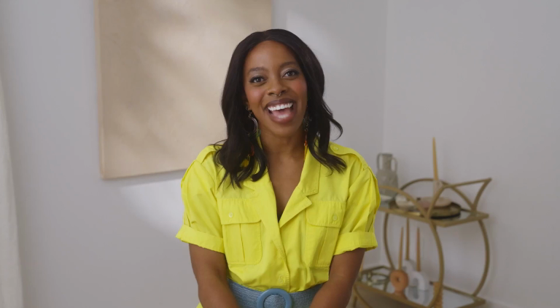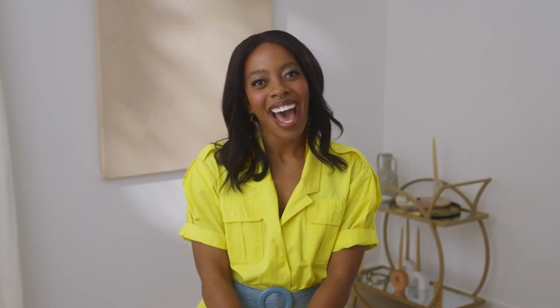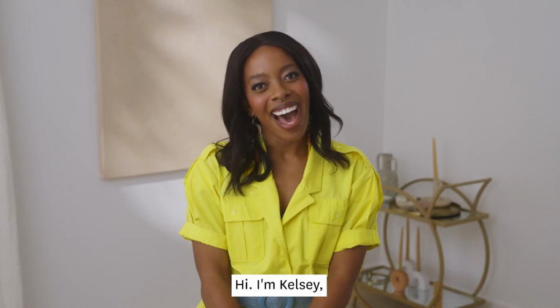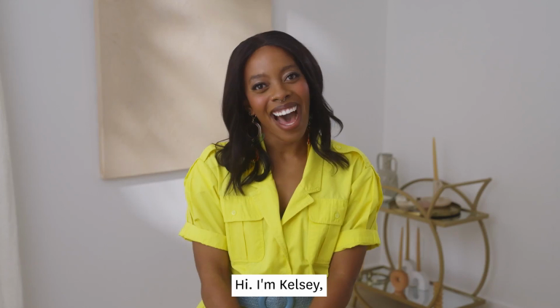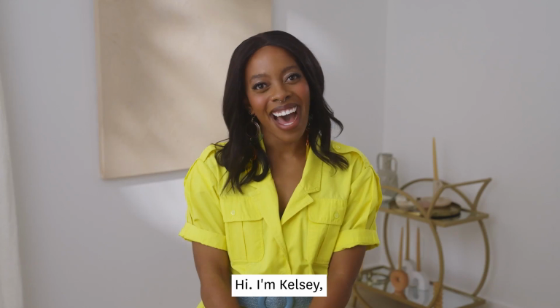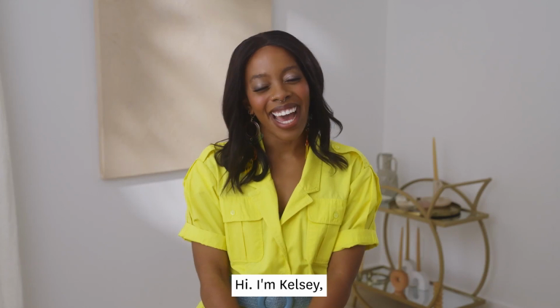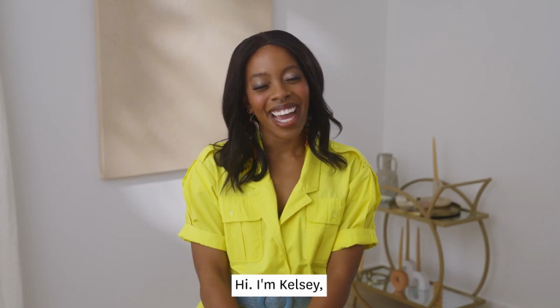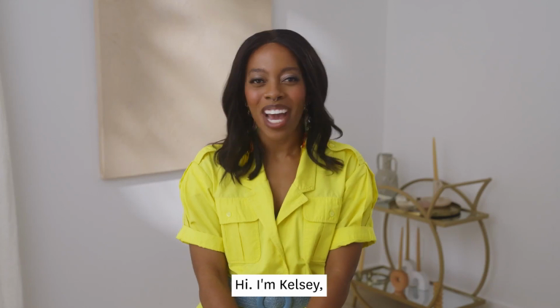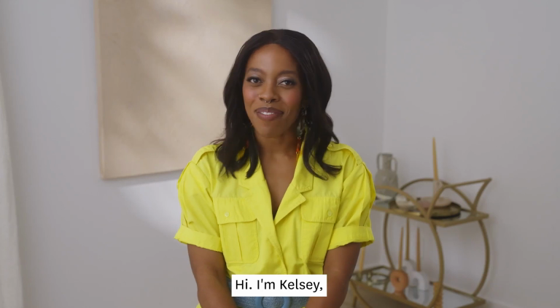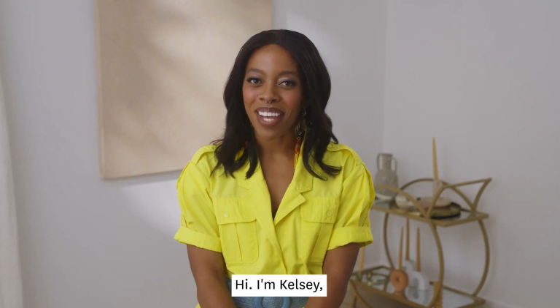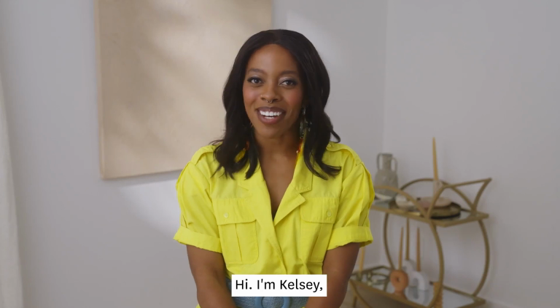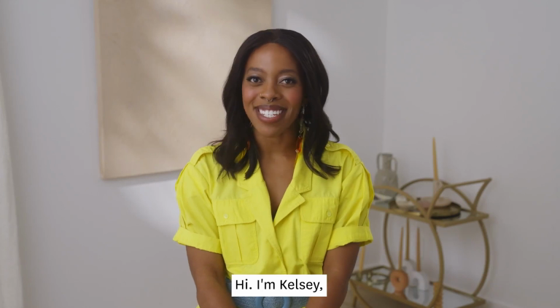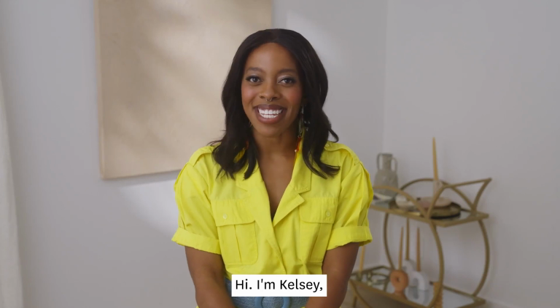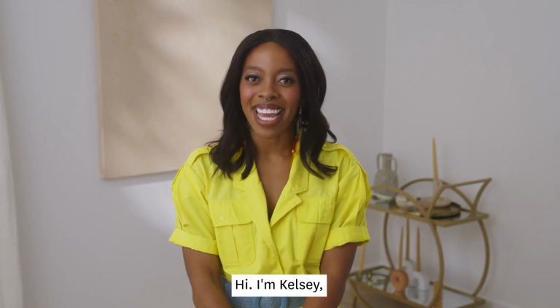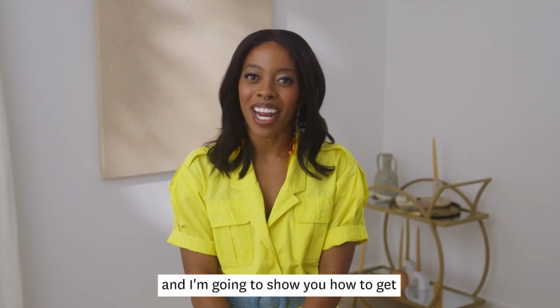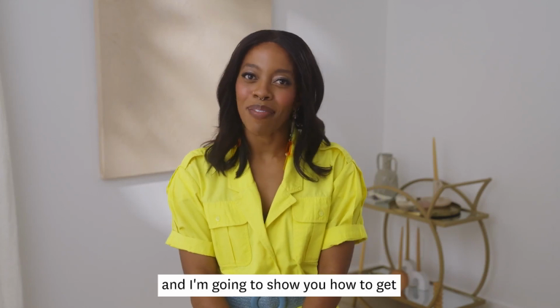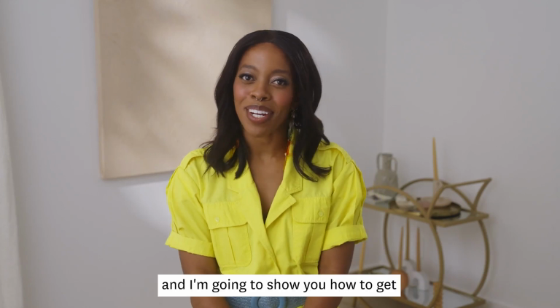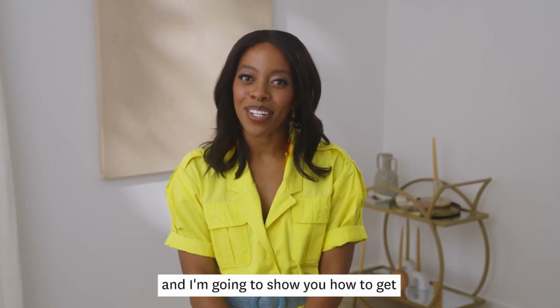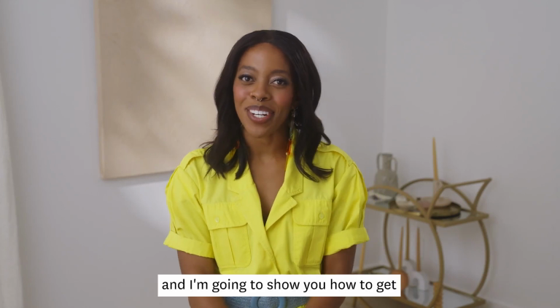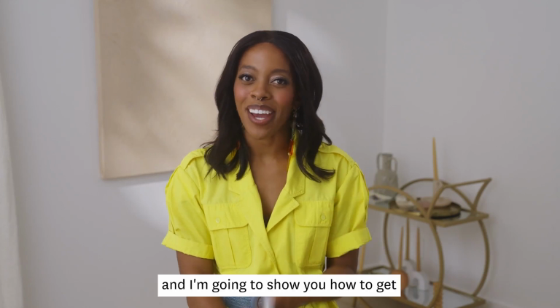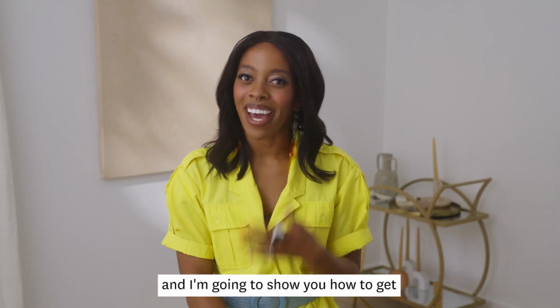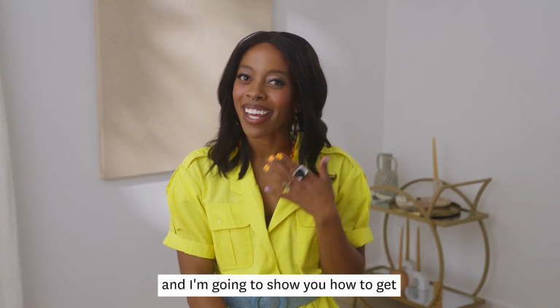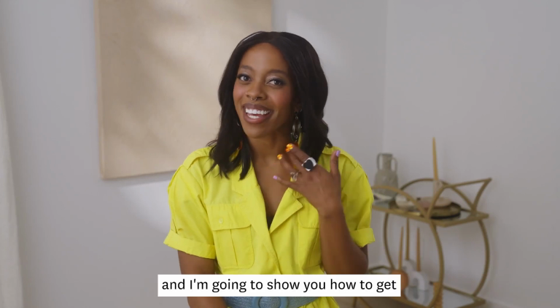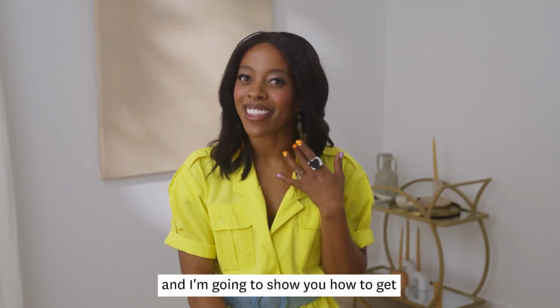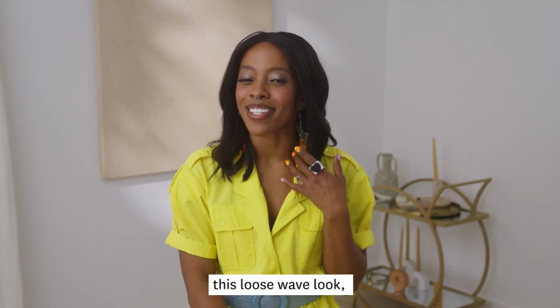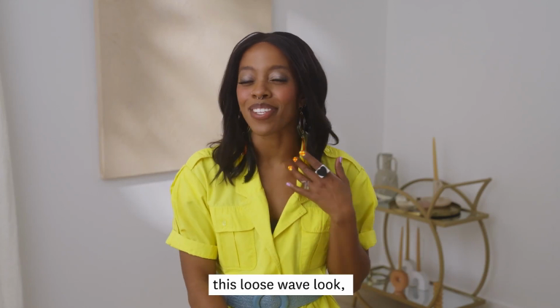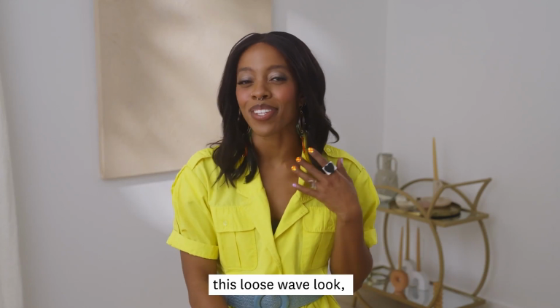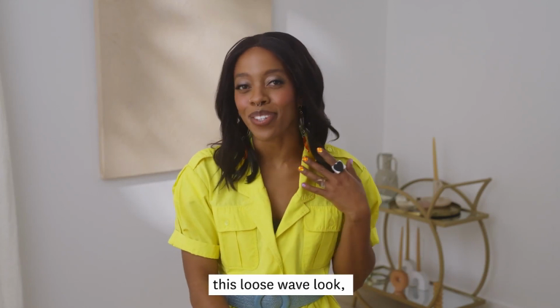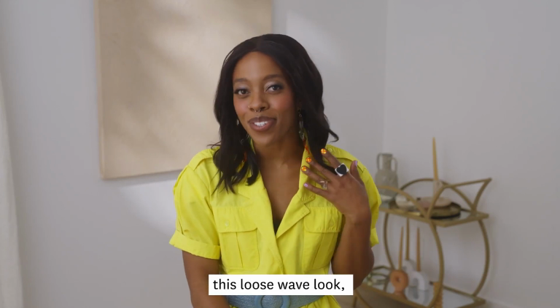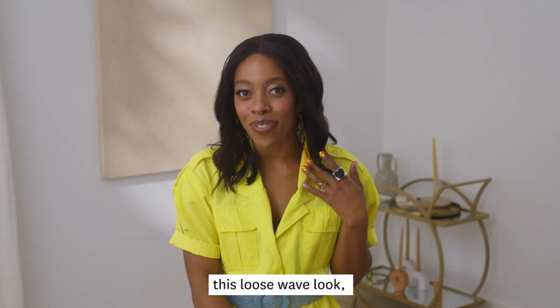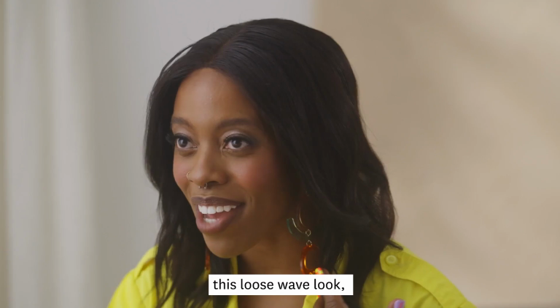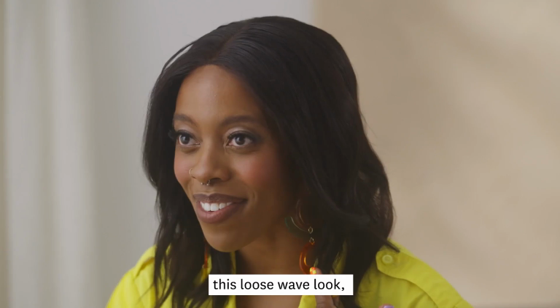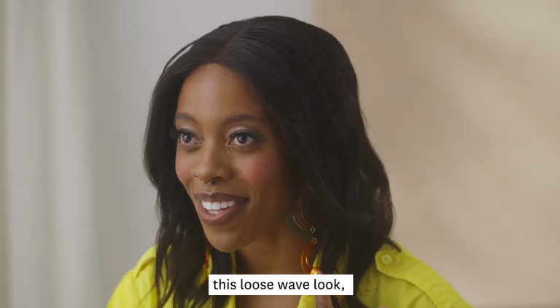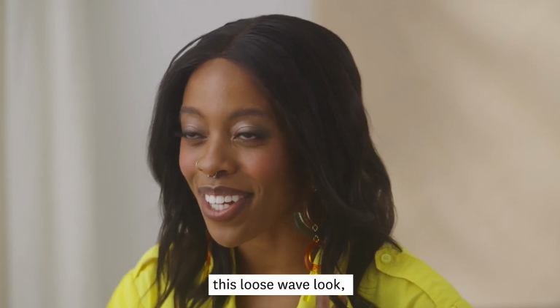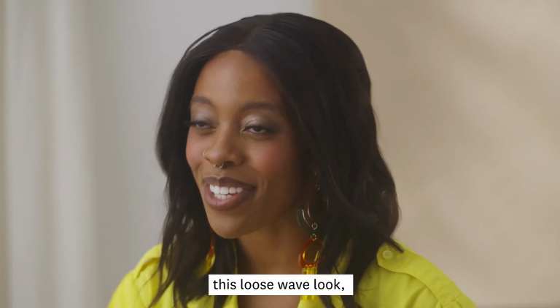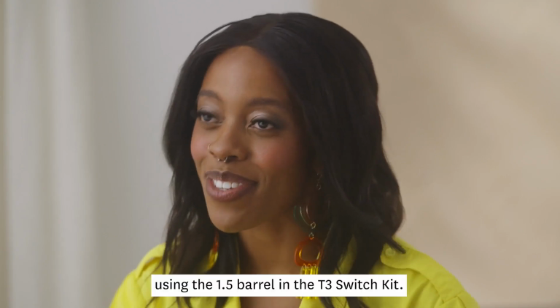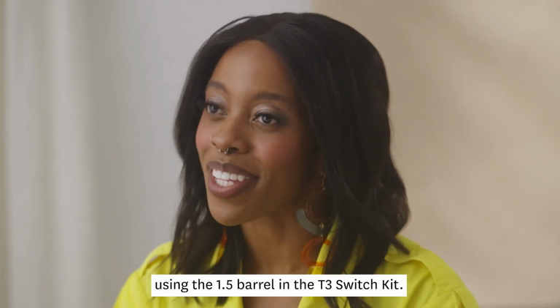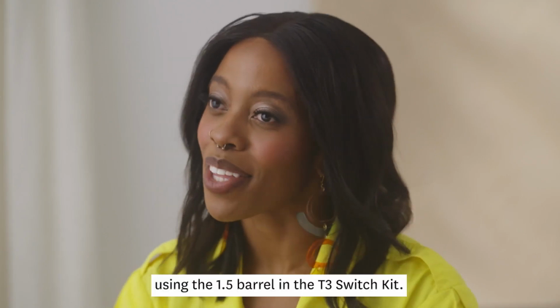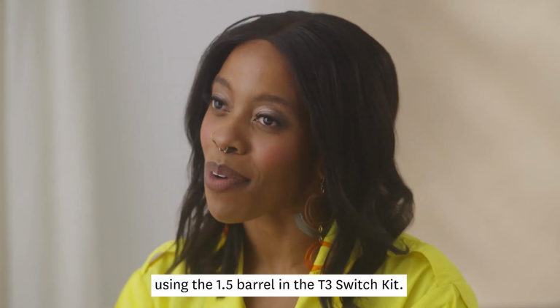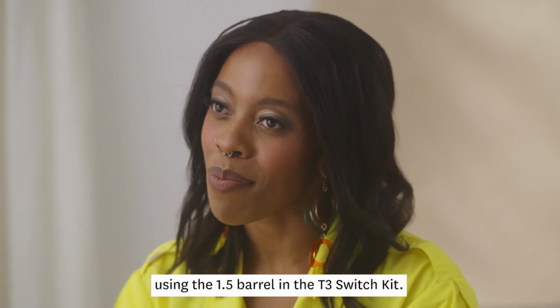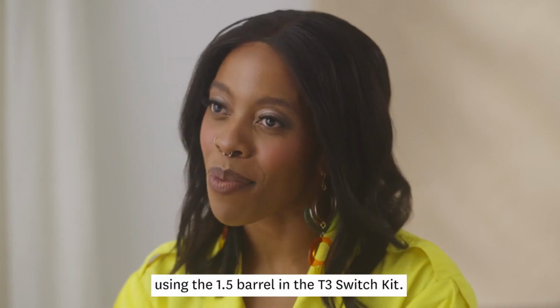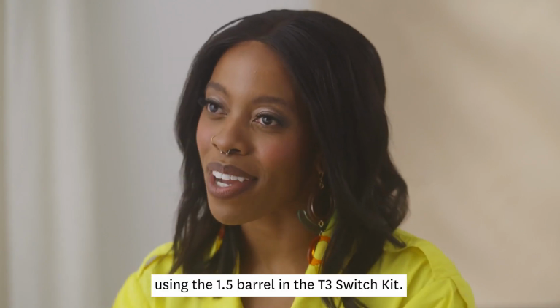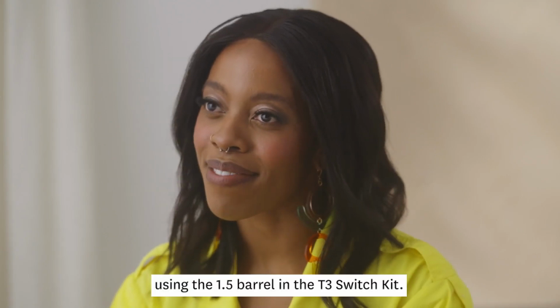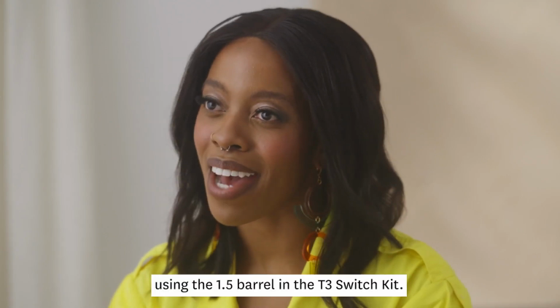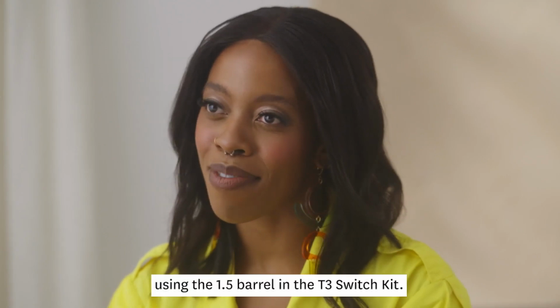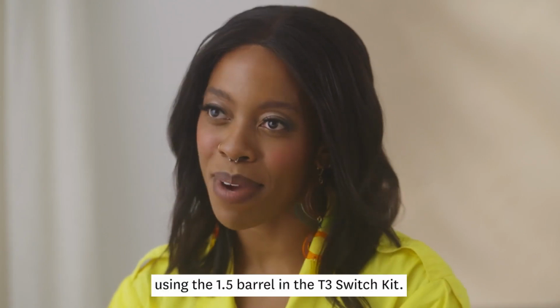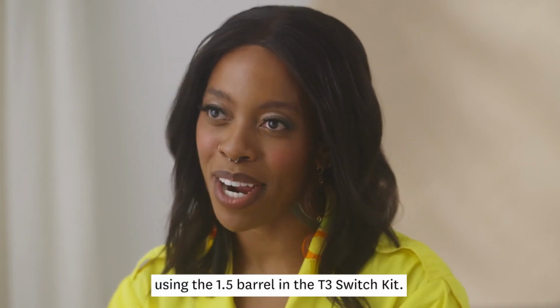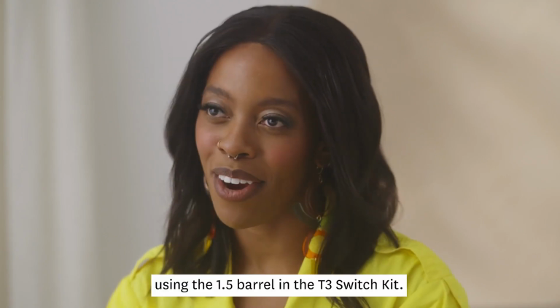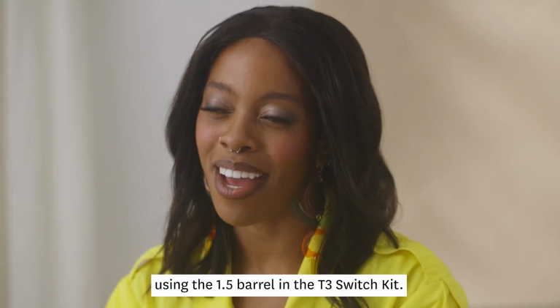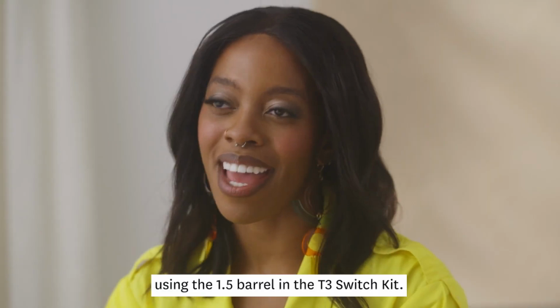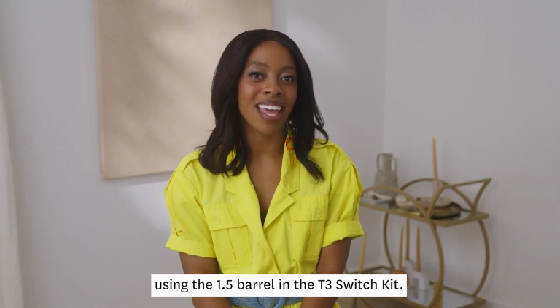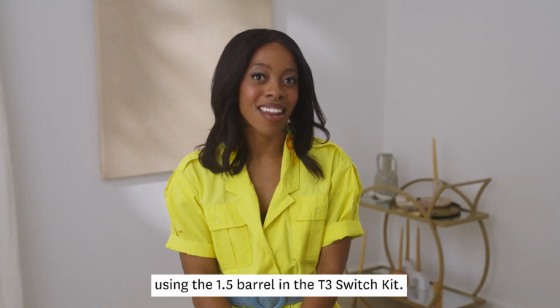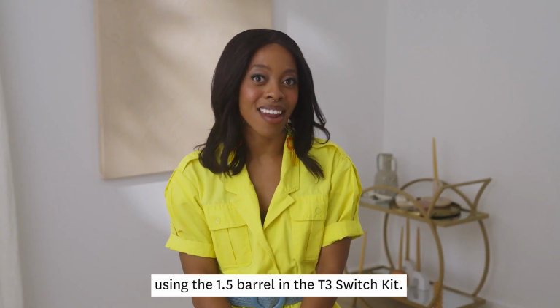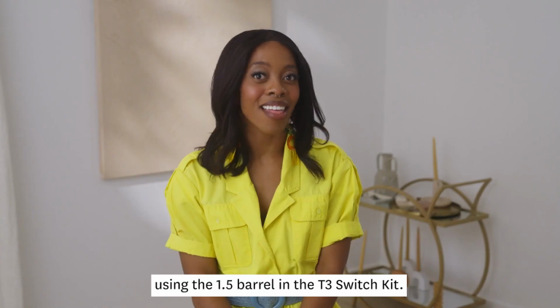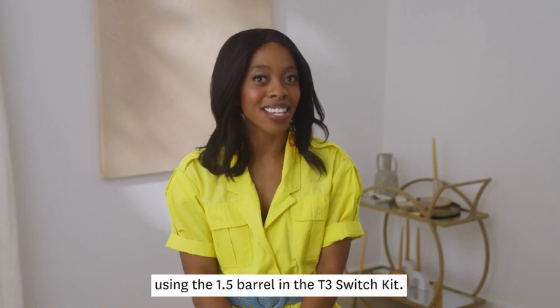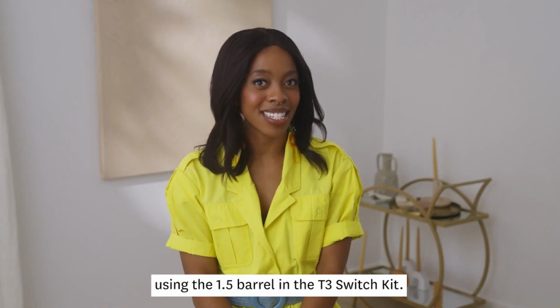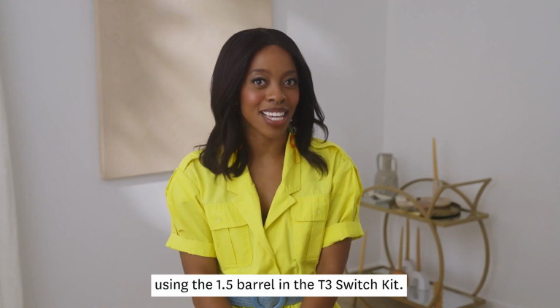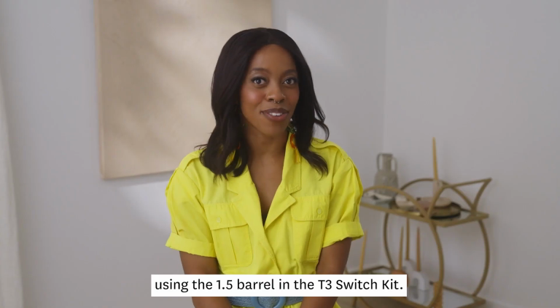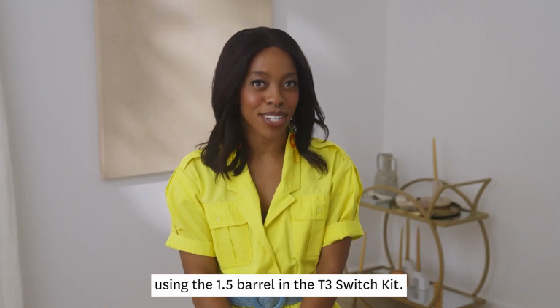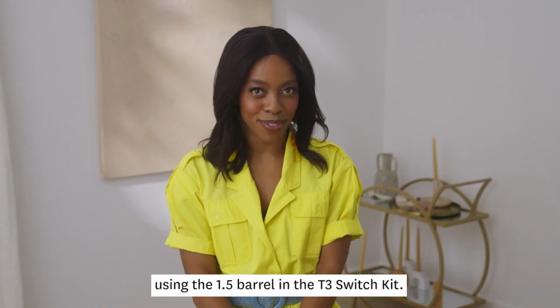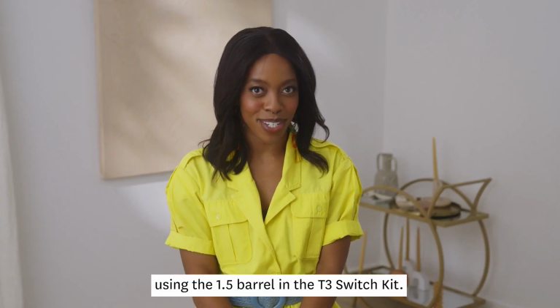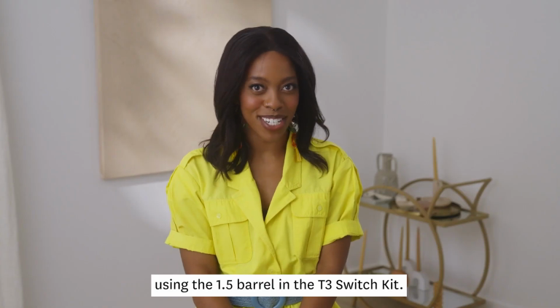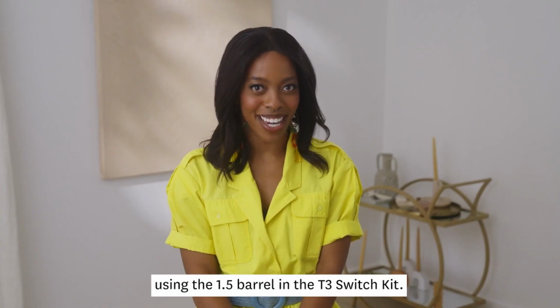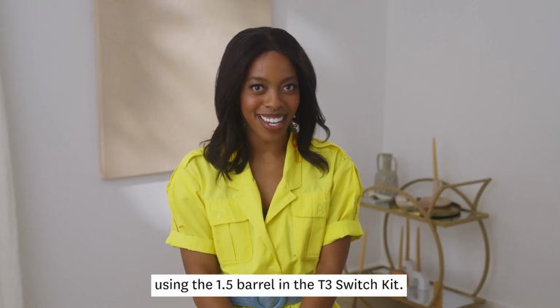Hi, I'm Kelsey and I'm going to show you how to get this loose wave look using the 1.5 barrel in the T3 Switch Kit.